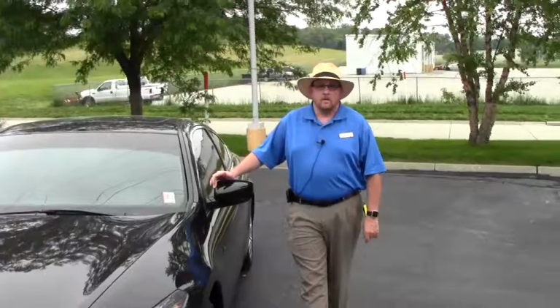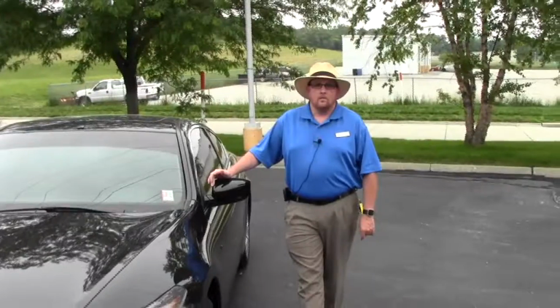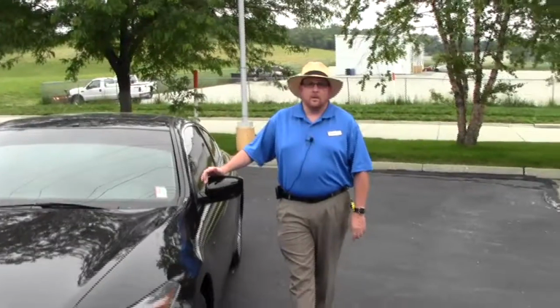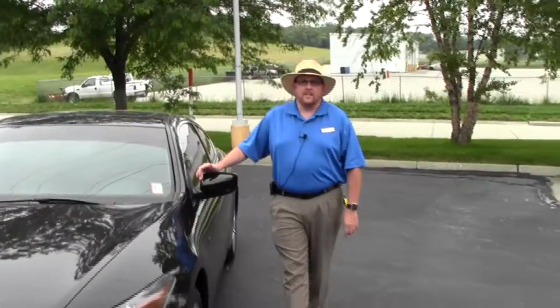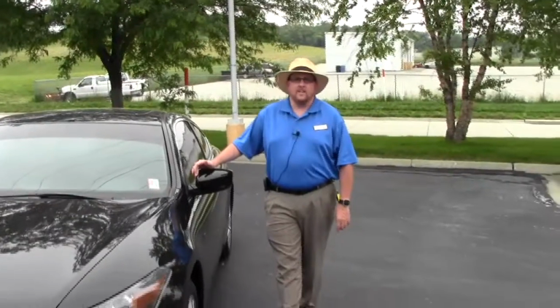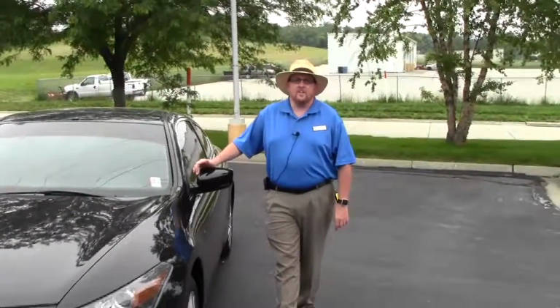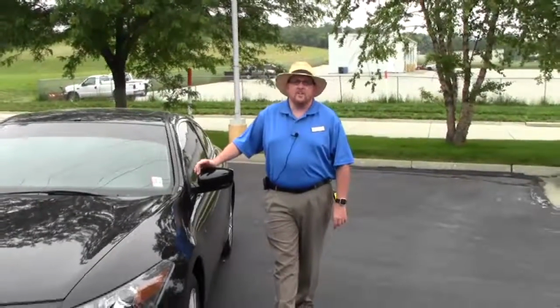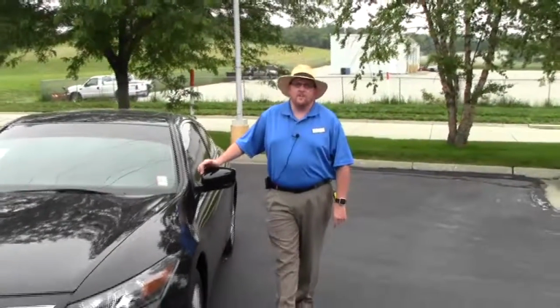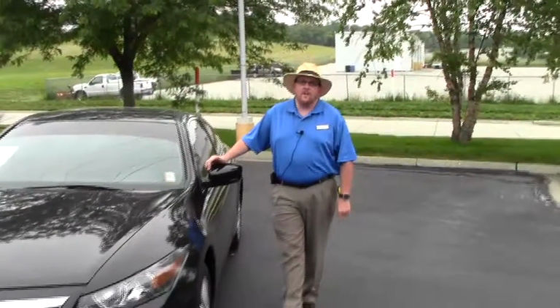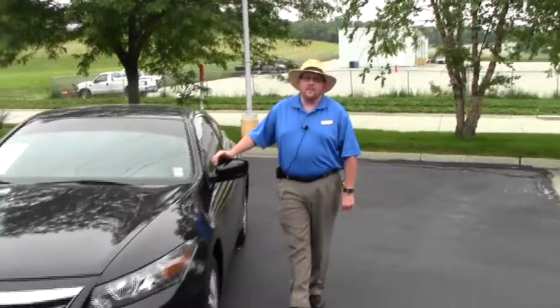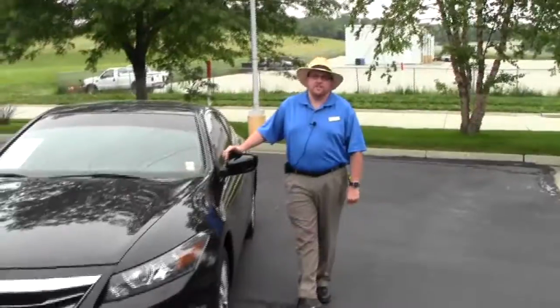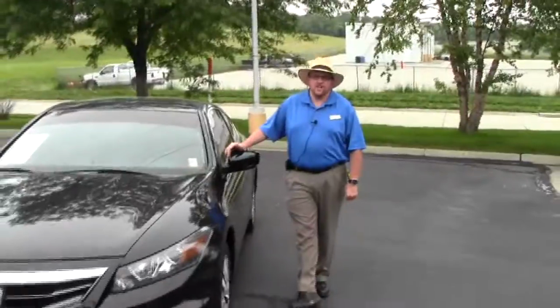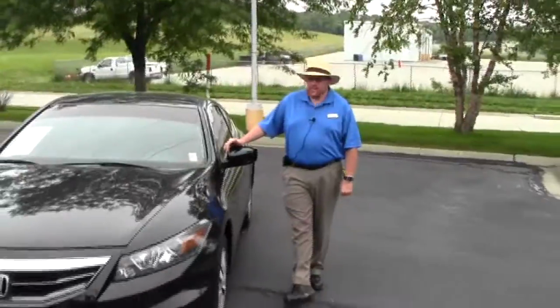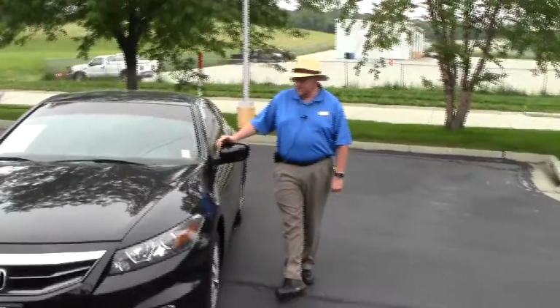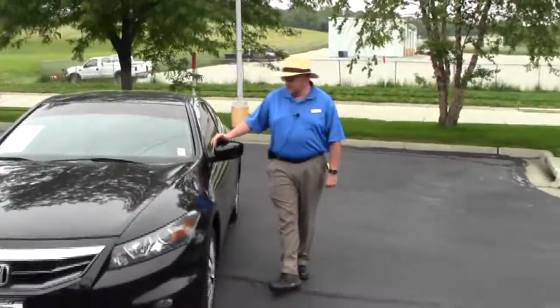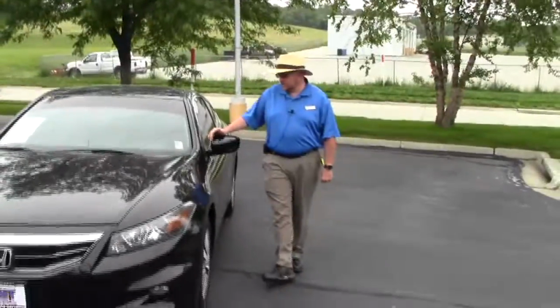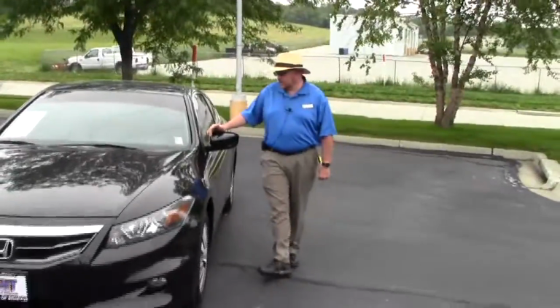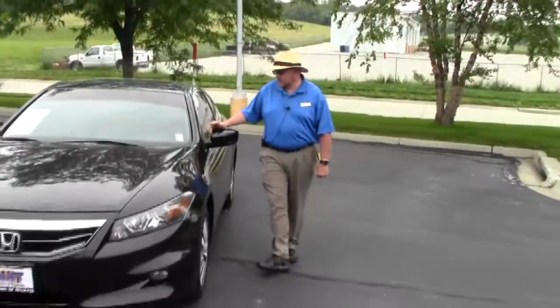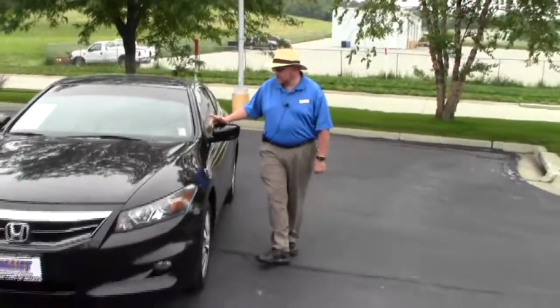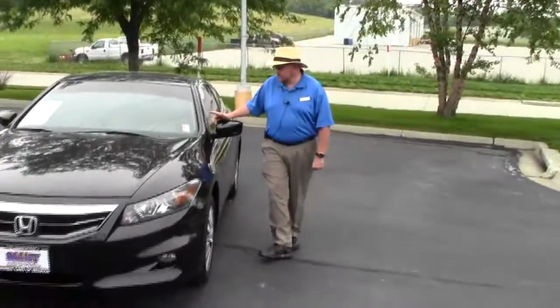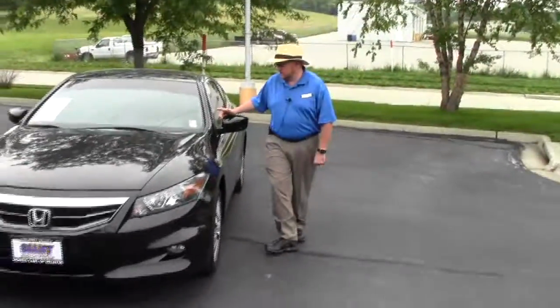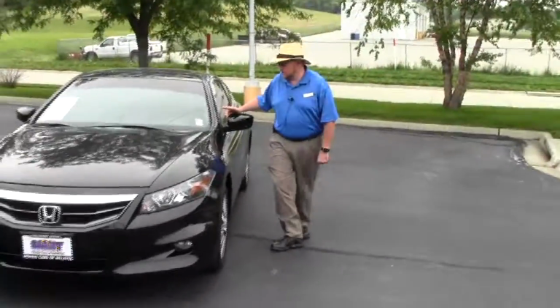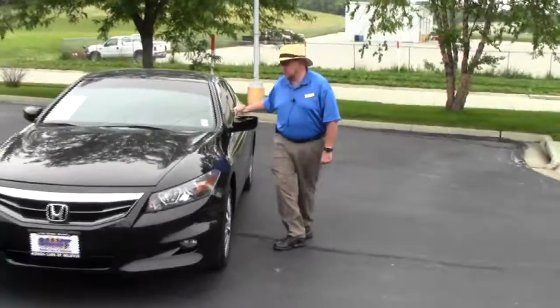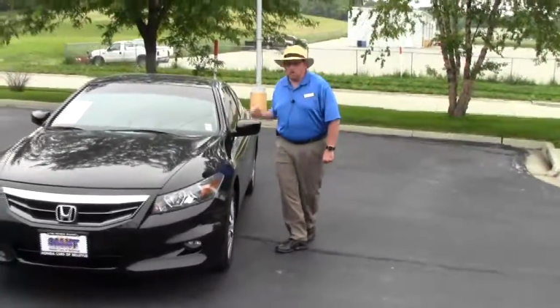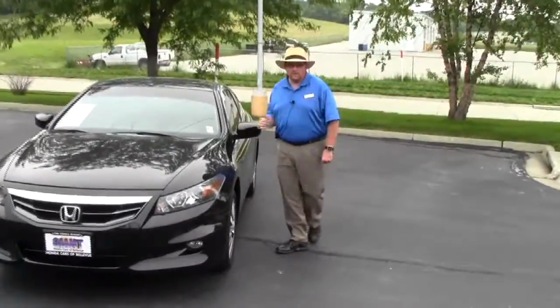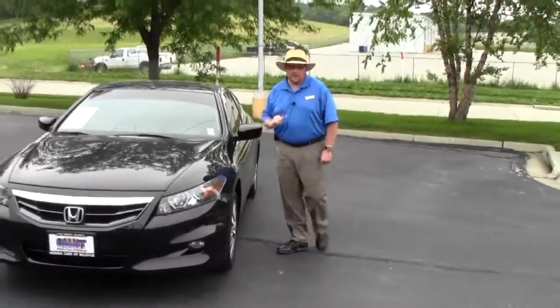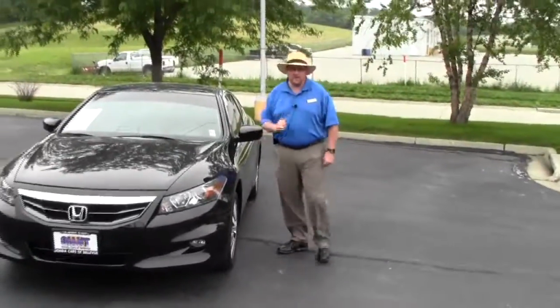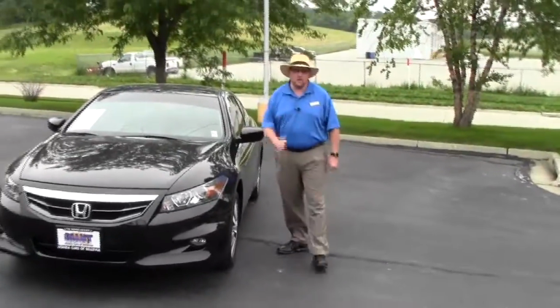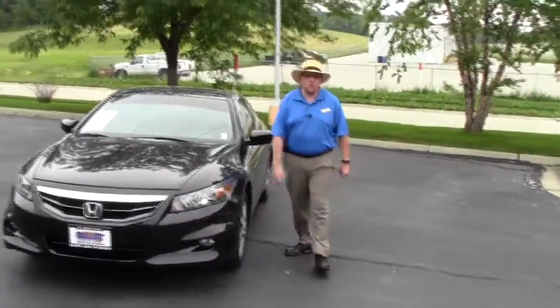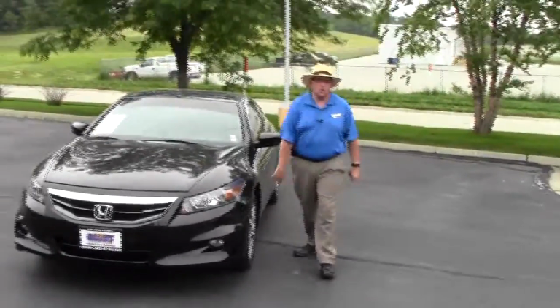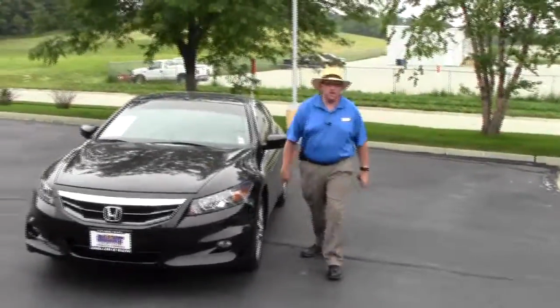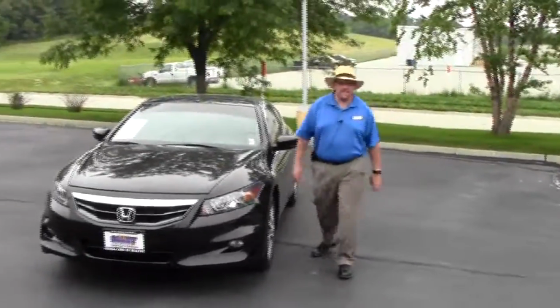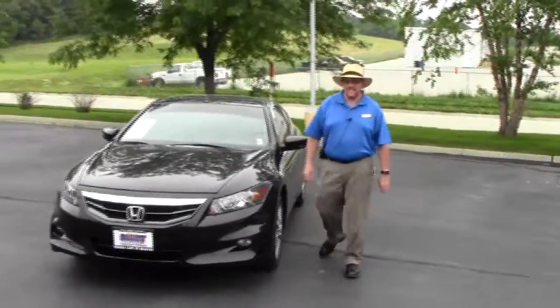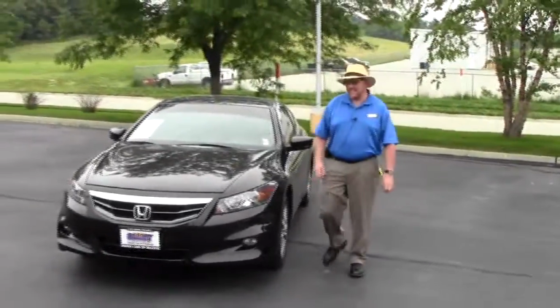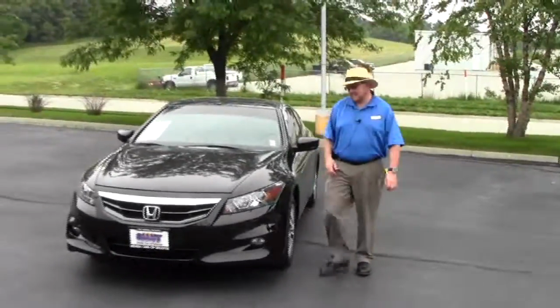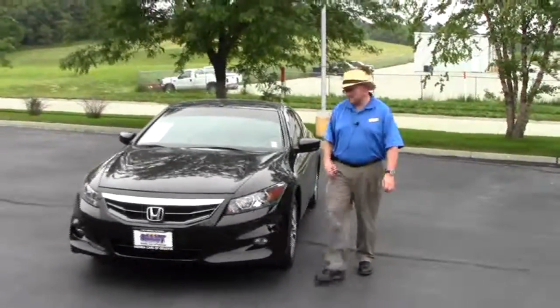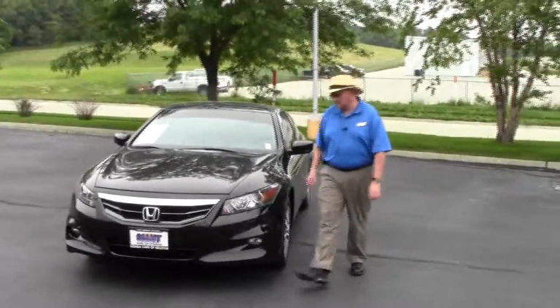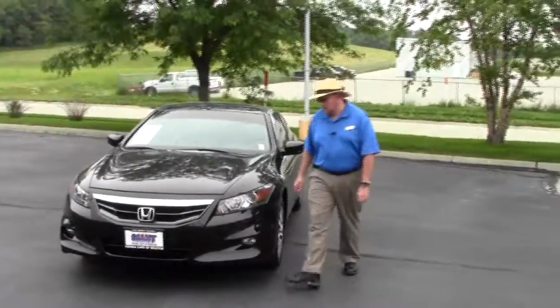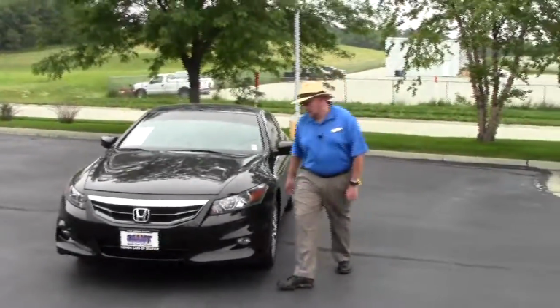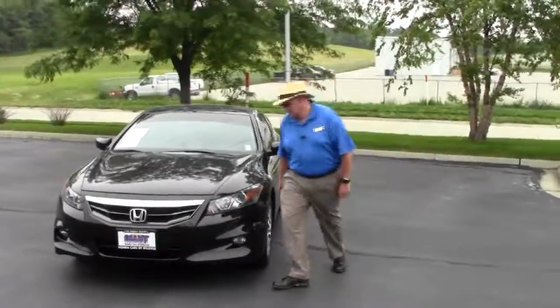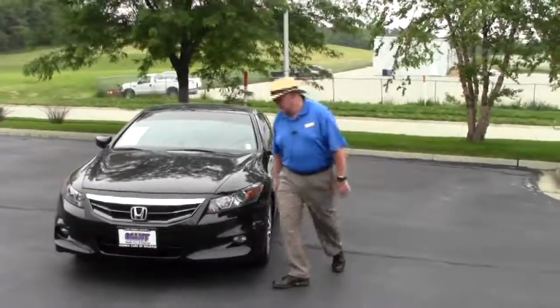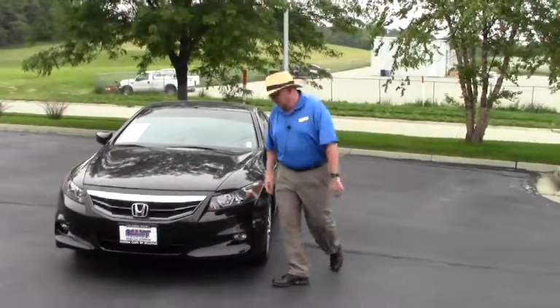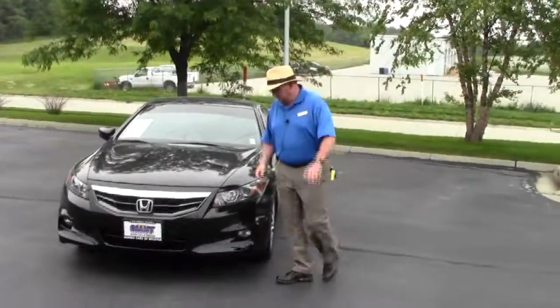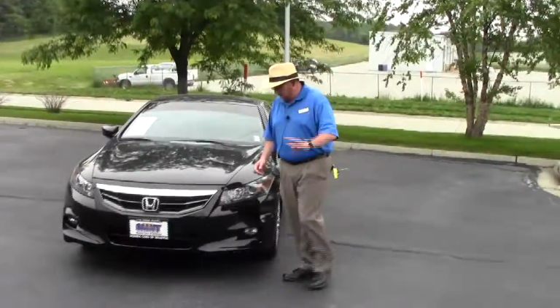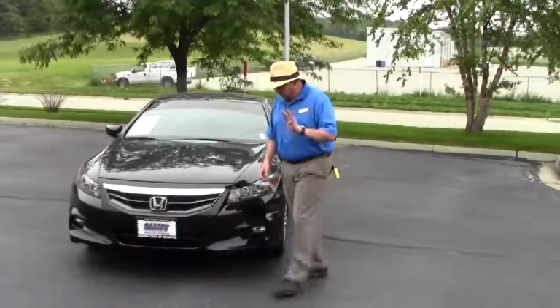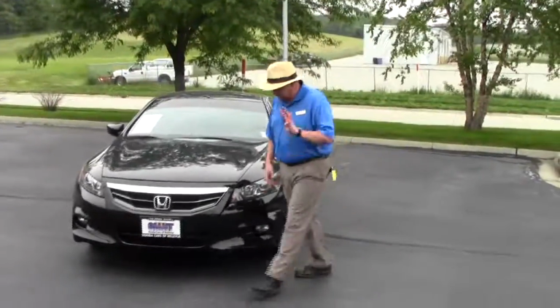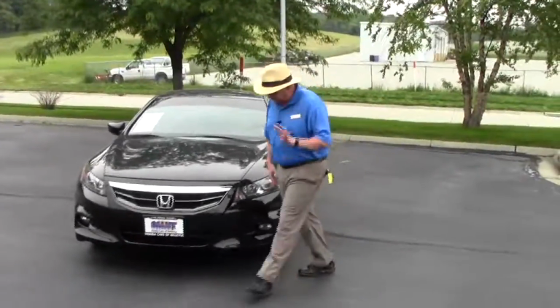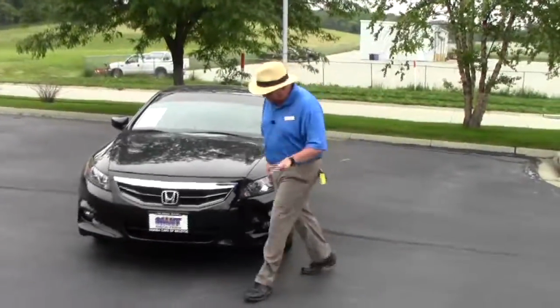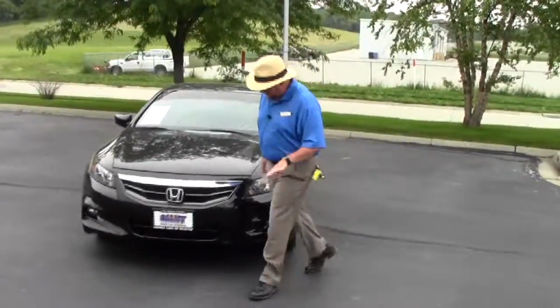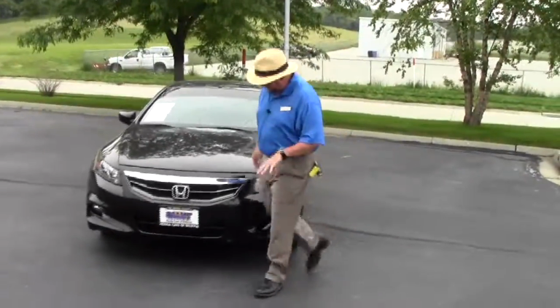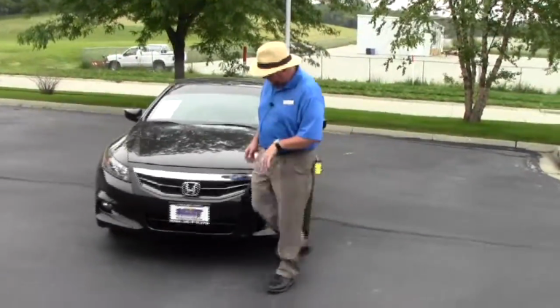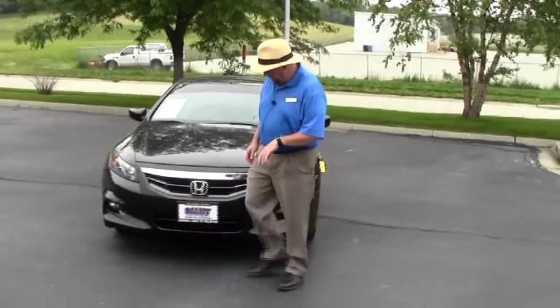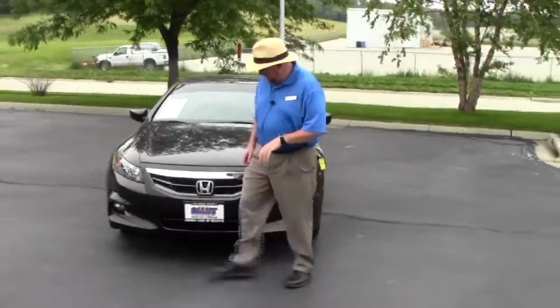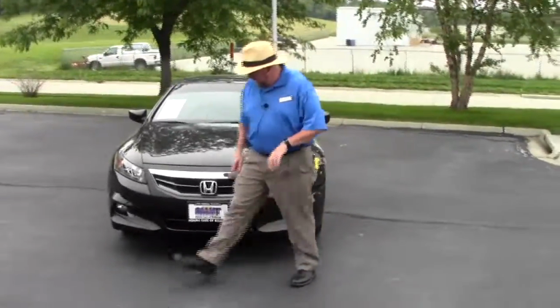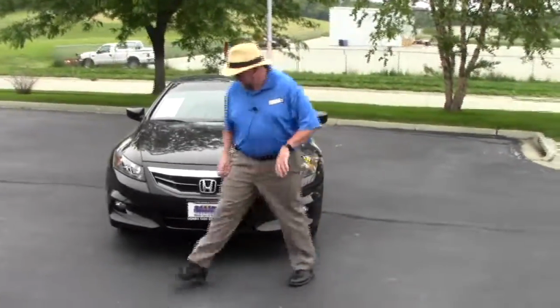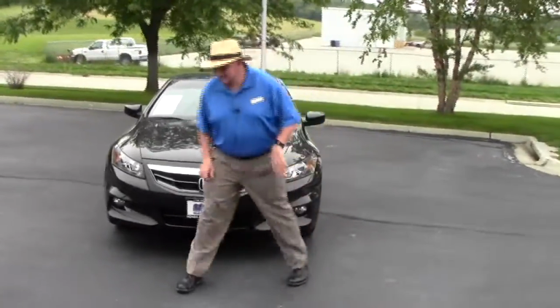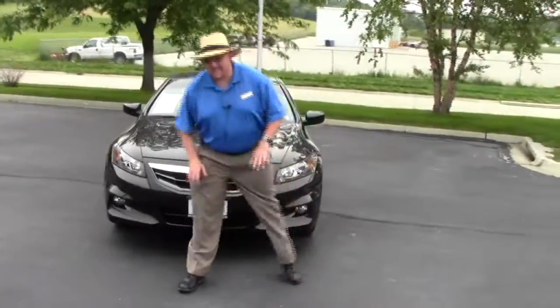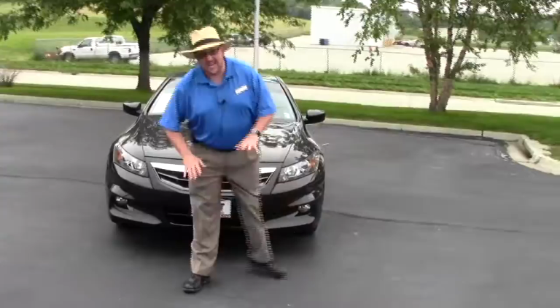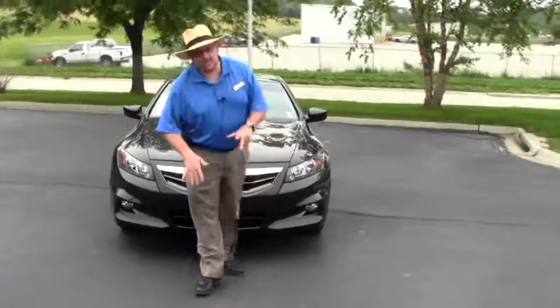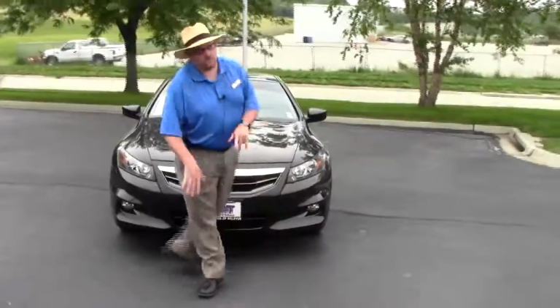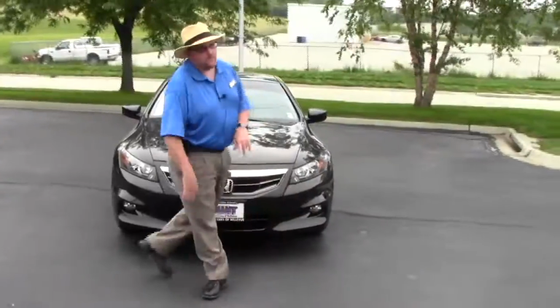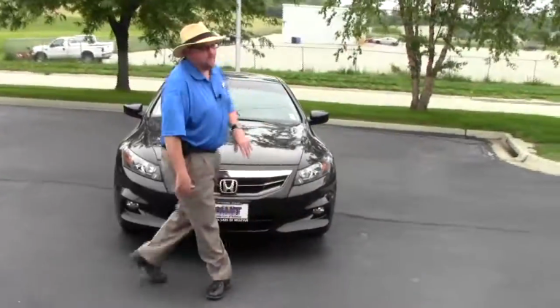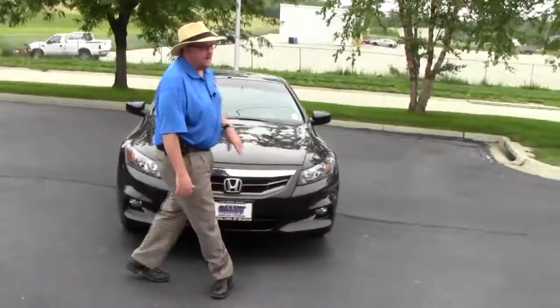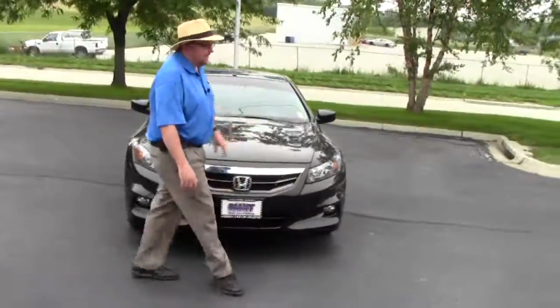Brian Kelly here for the Honda Giant, here to show you this 2012 Honda Accord EX-L four-cylinder. It is not certified.